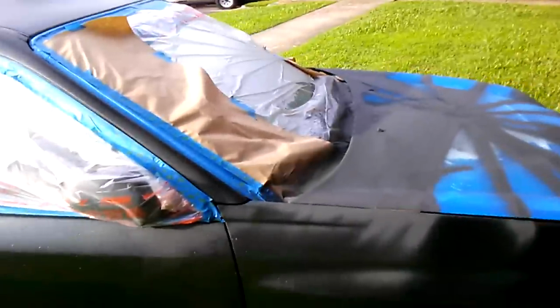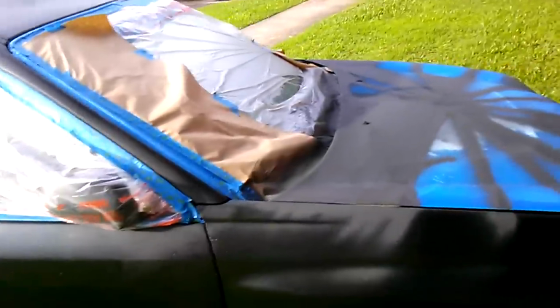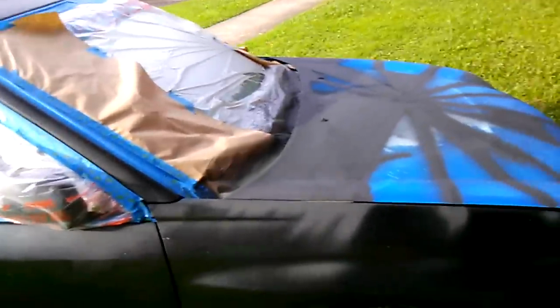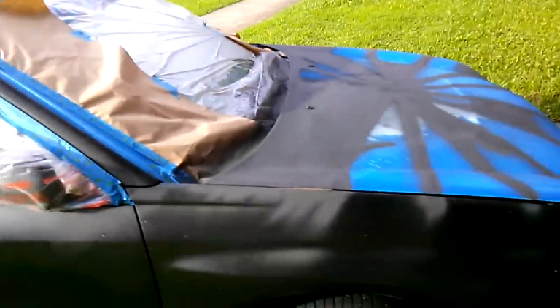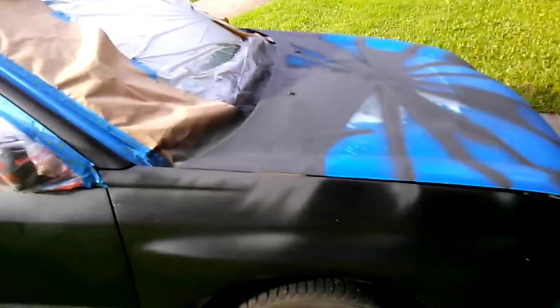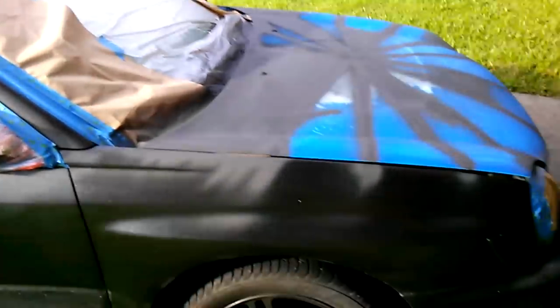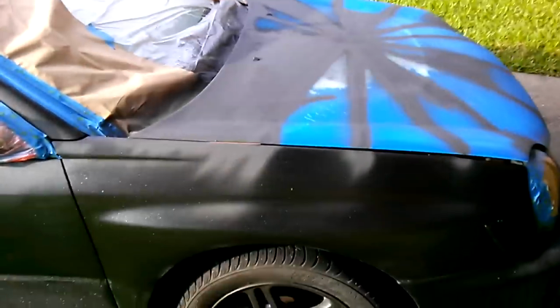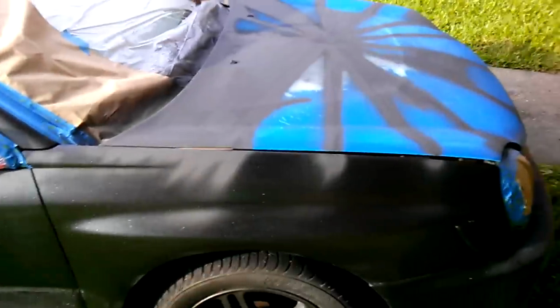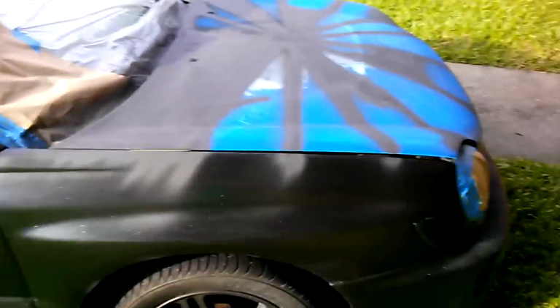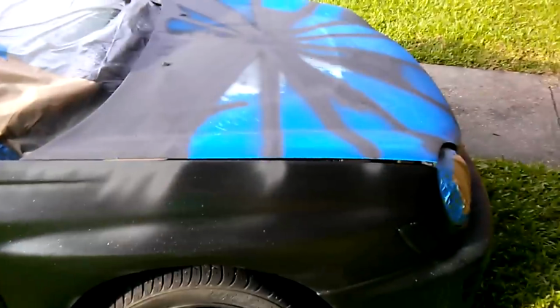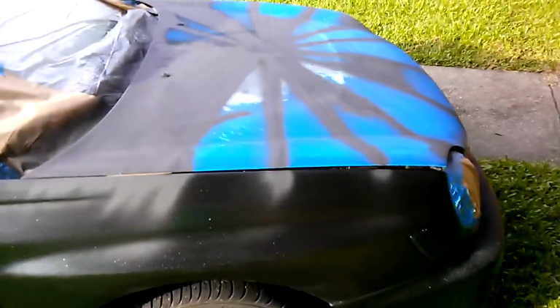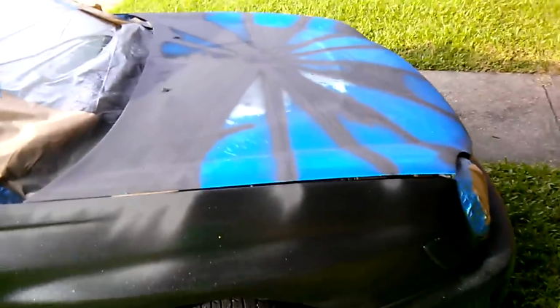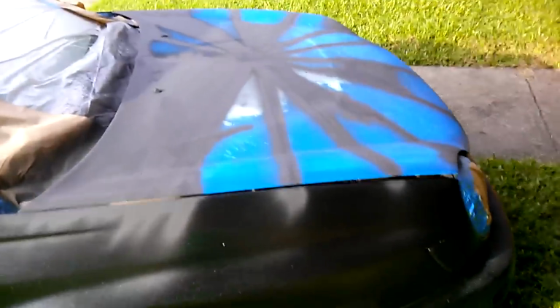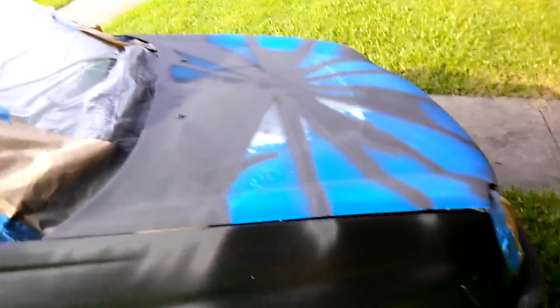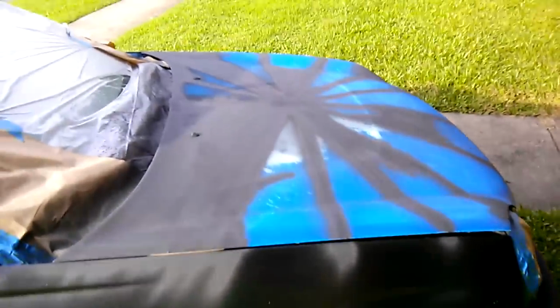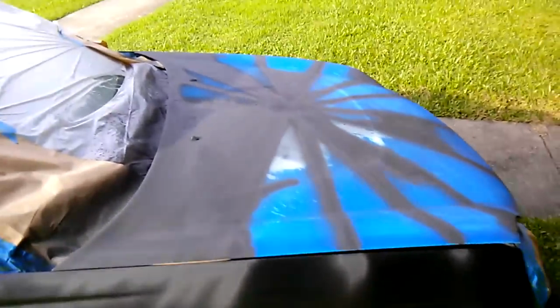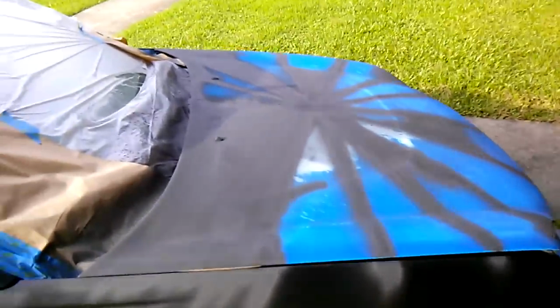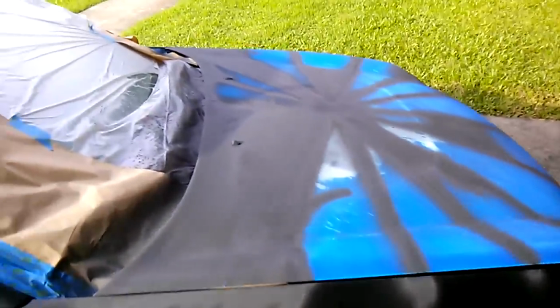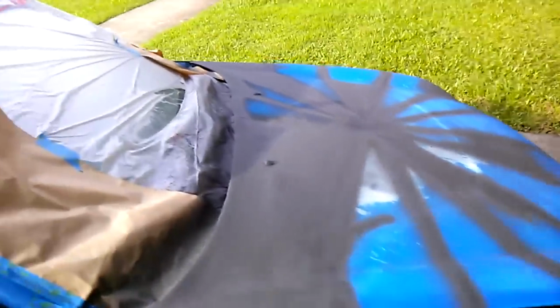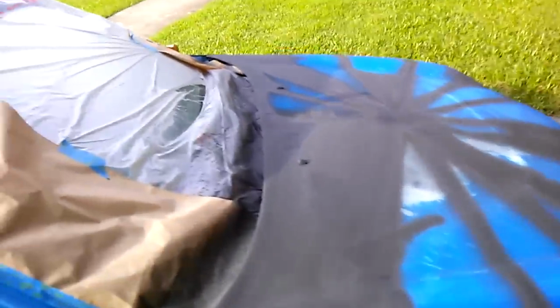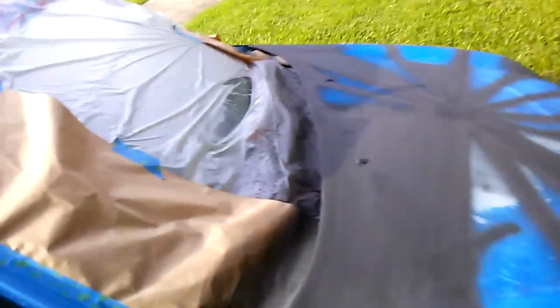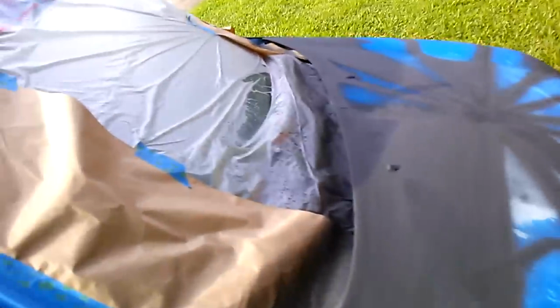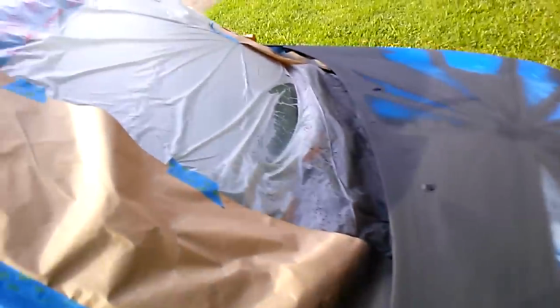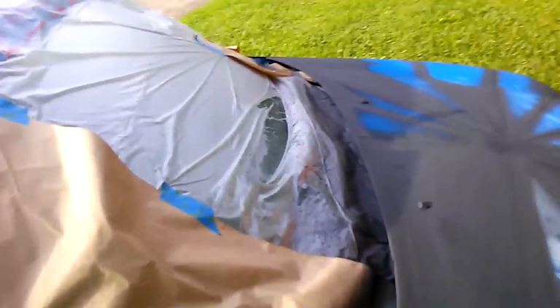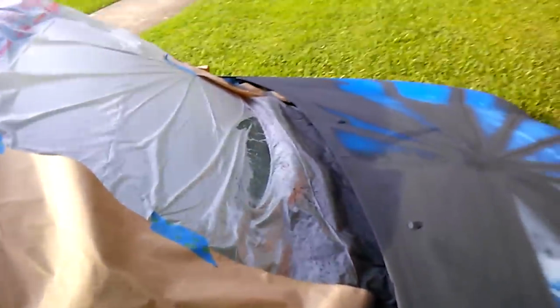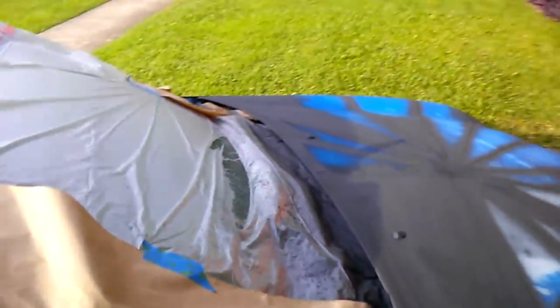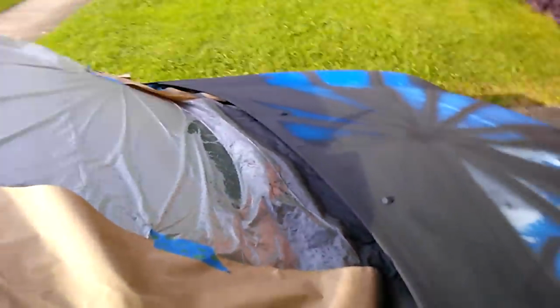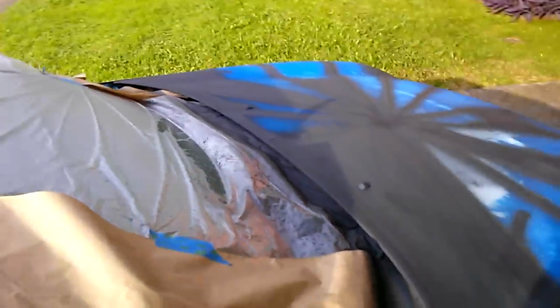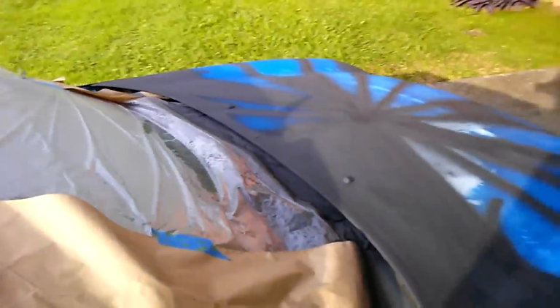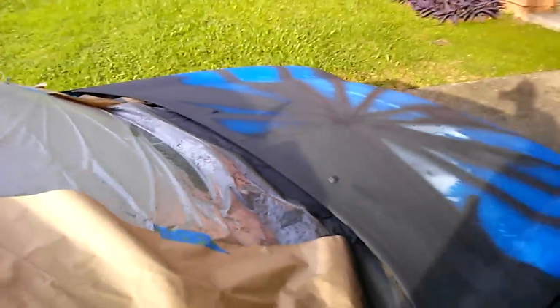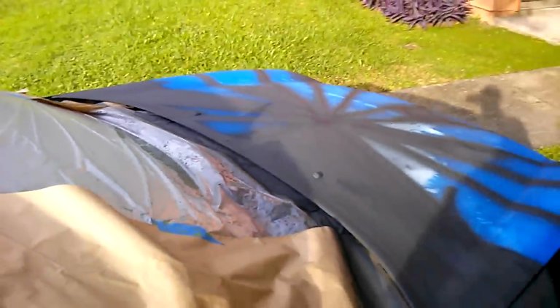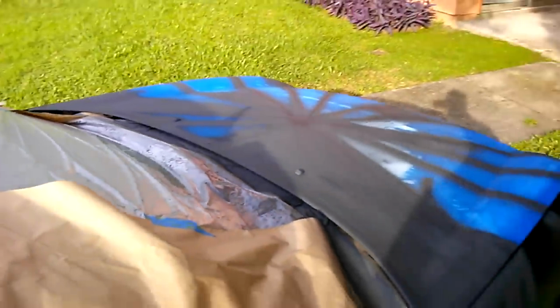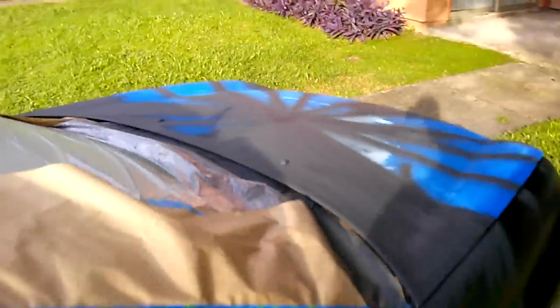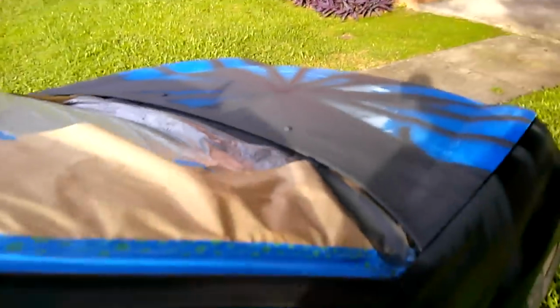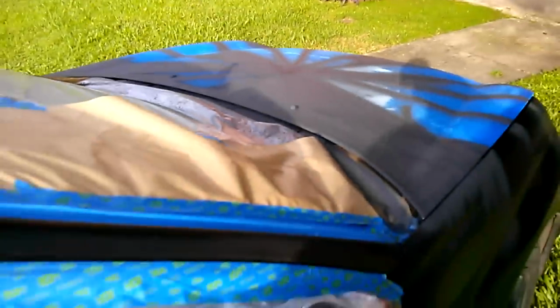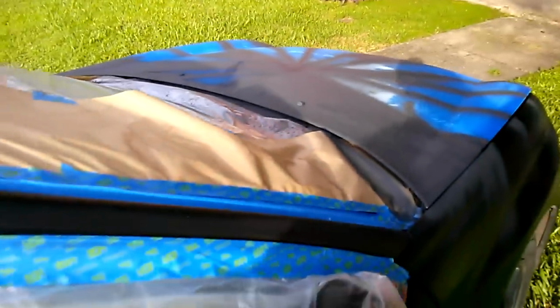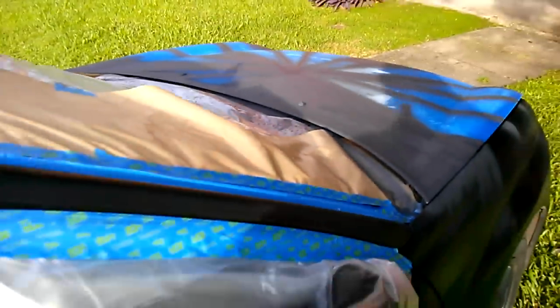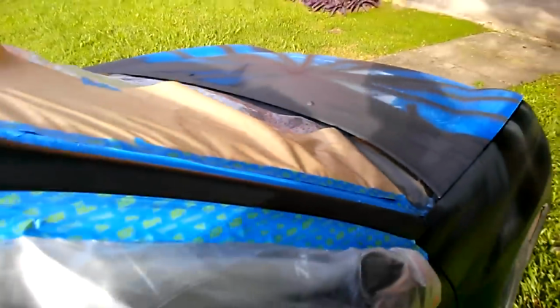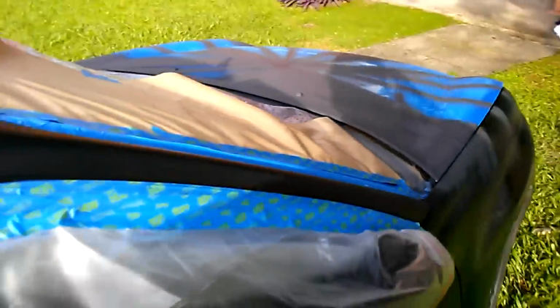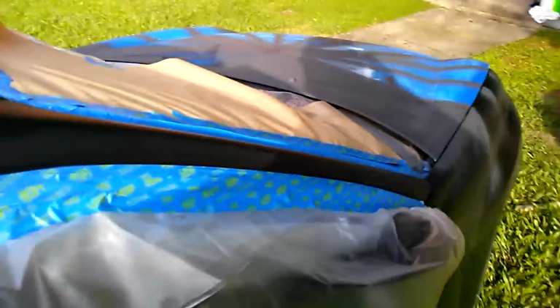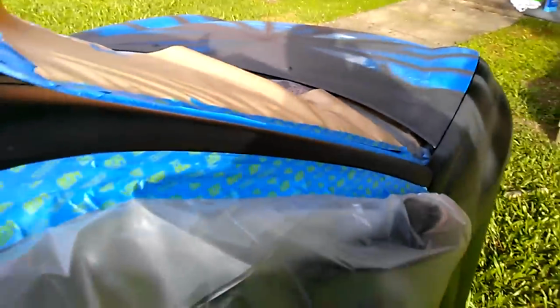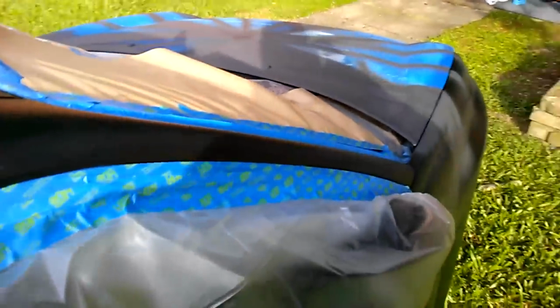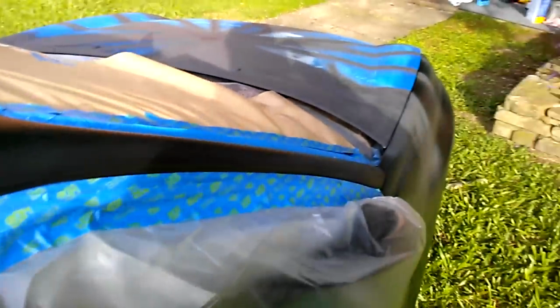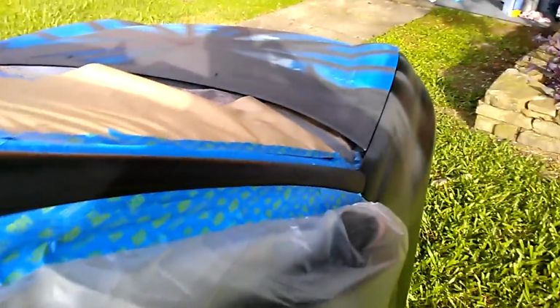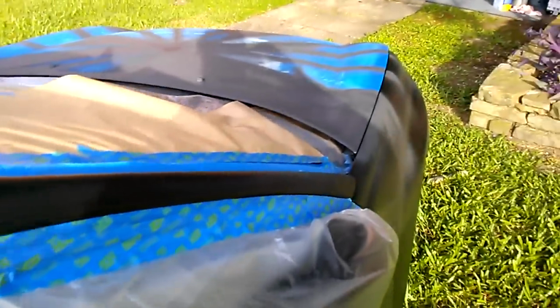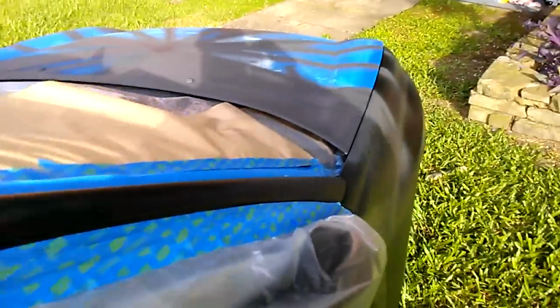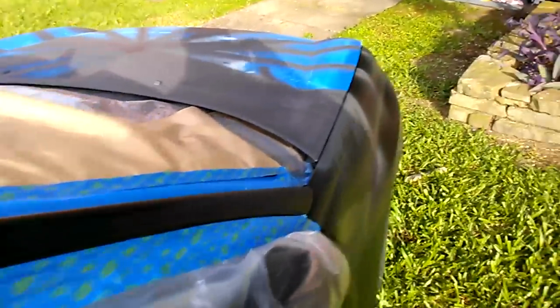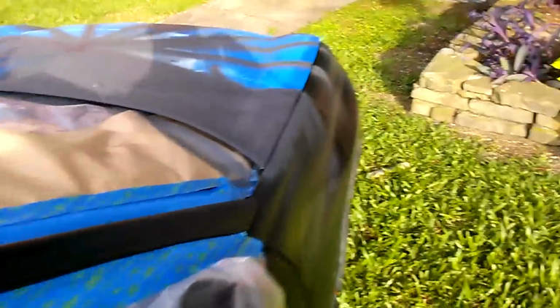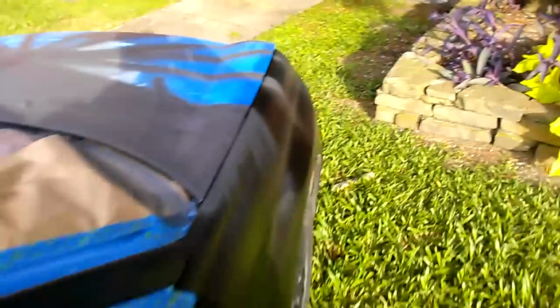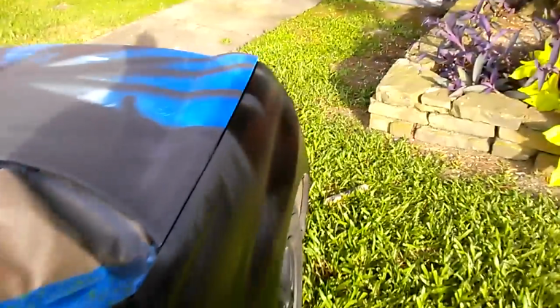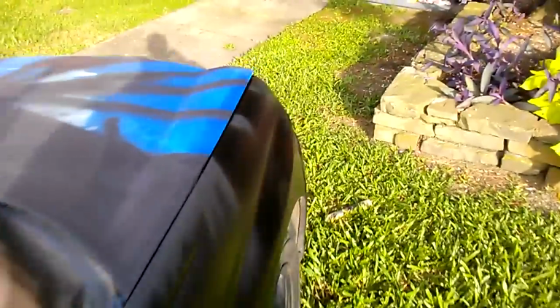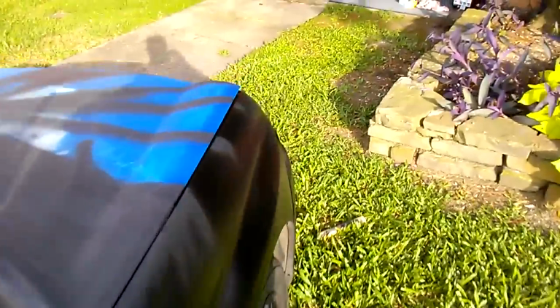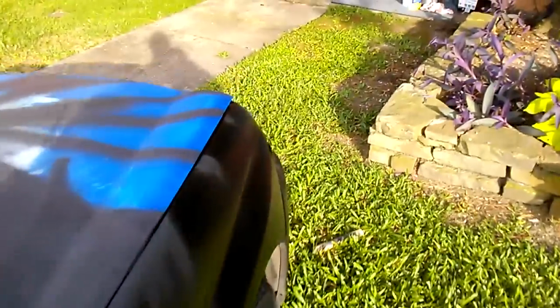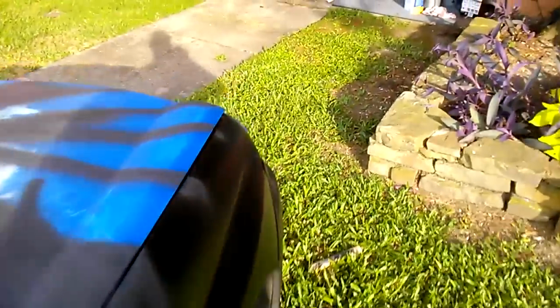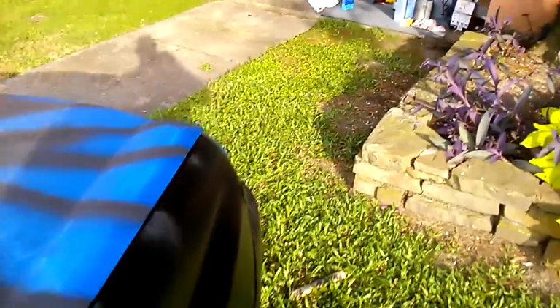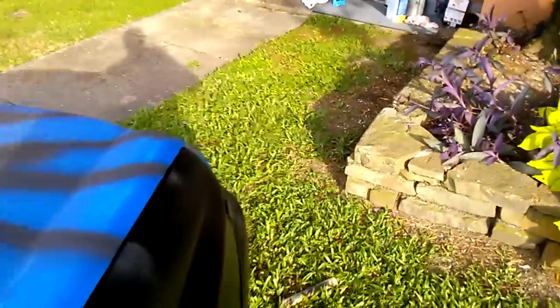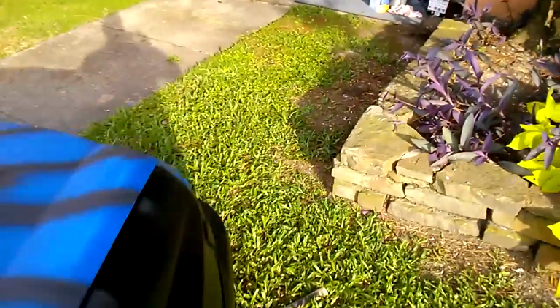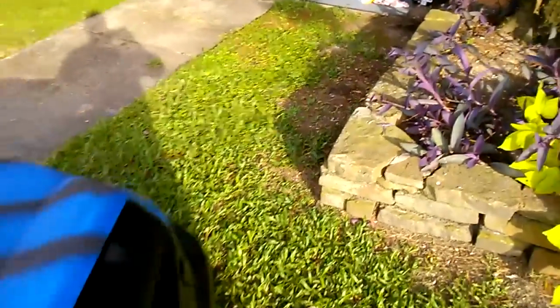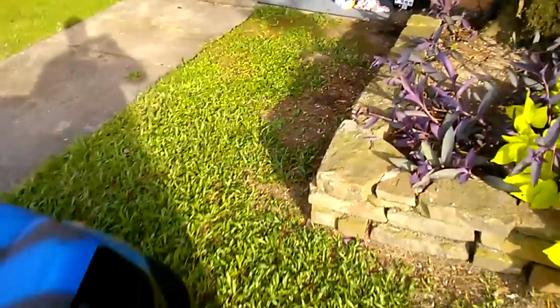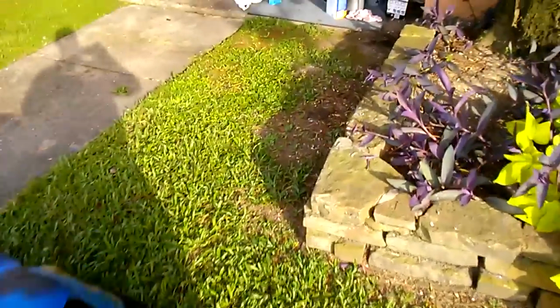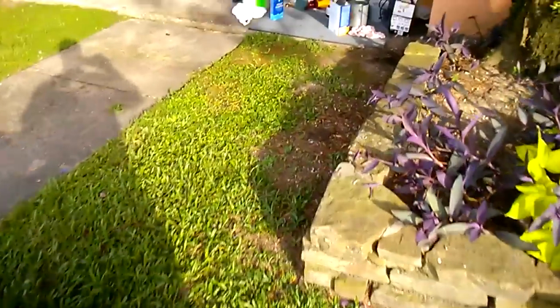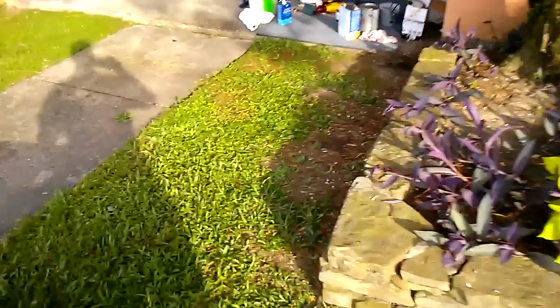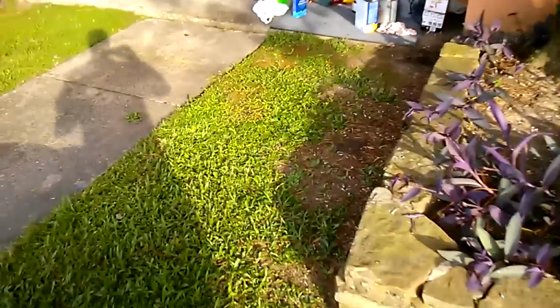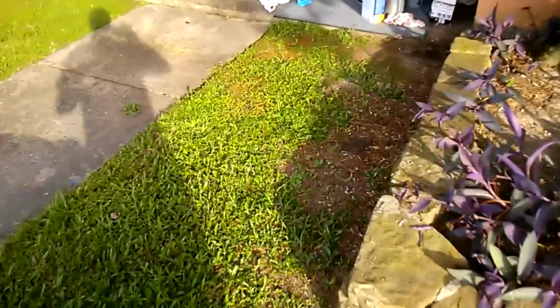I will spray it again and shoot more video when I'm done spraying at least the first coat.